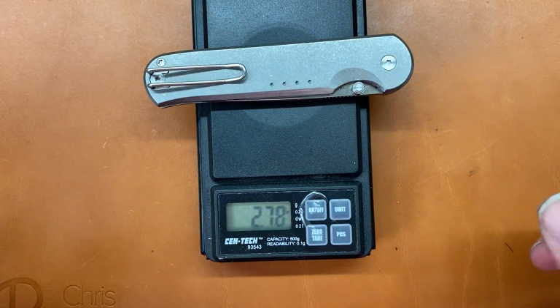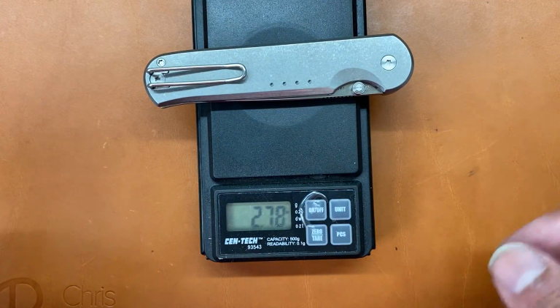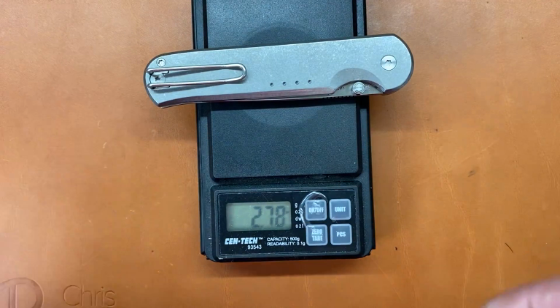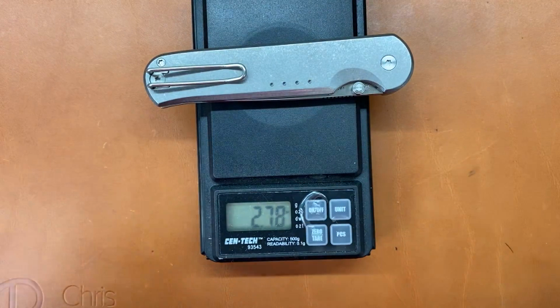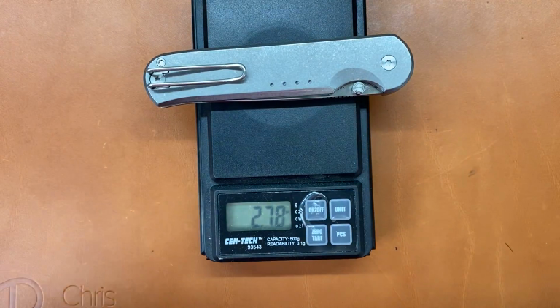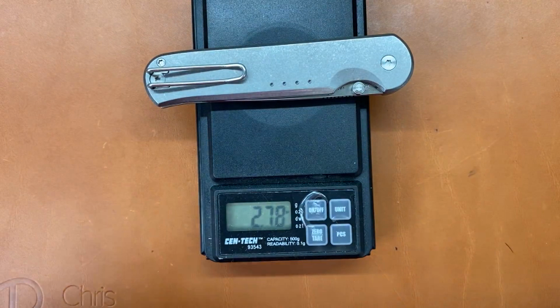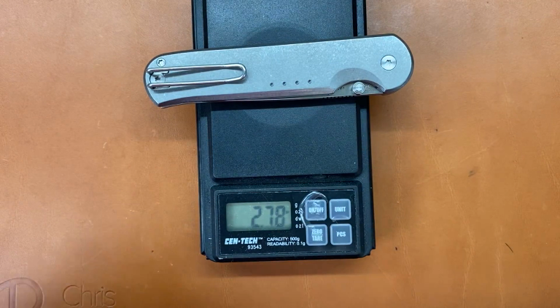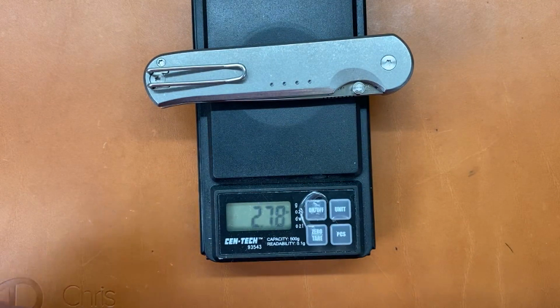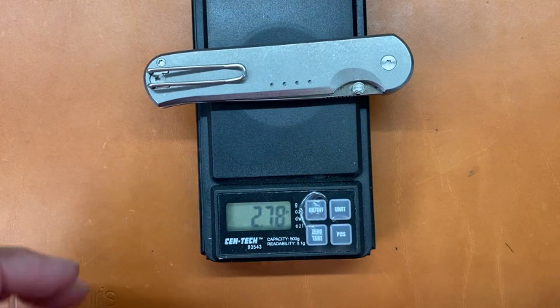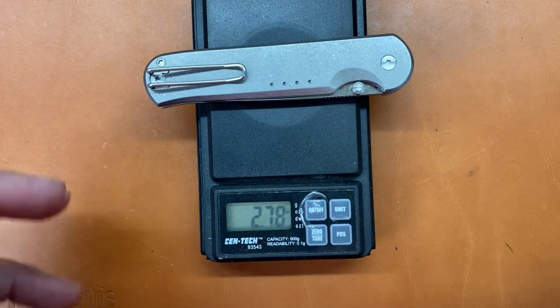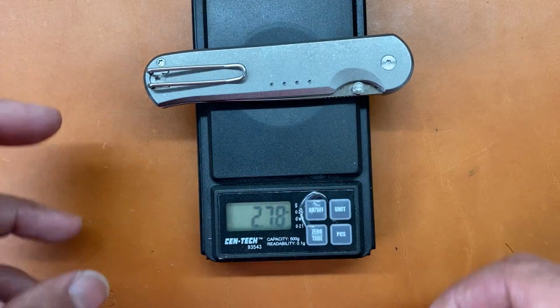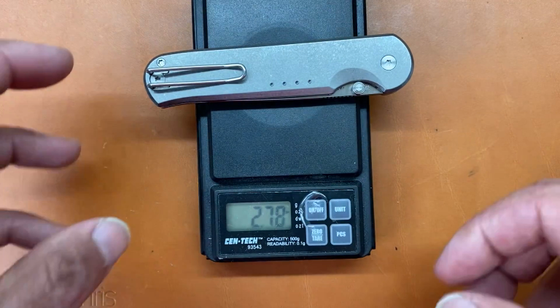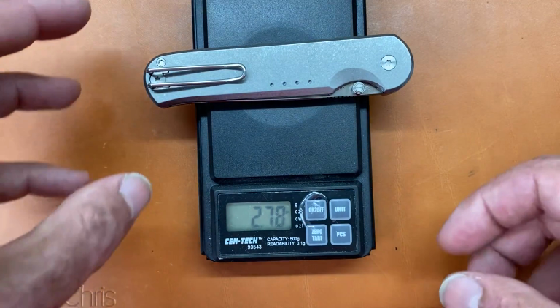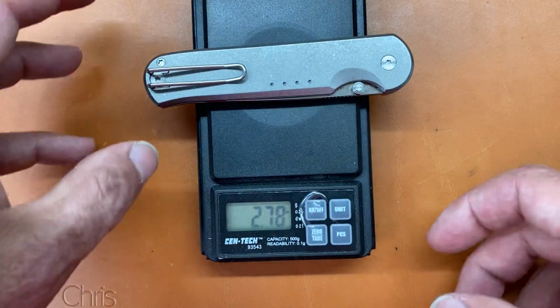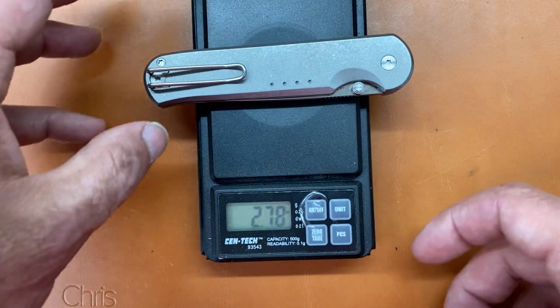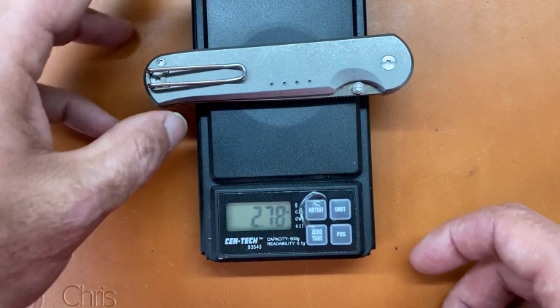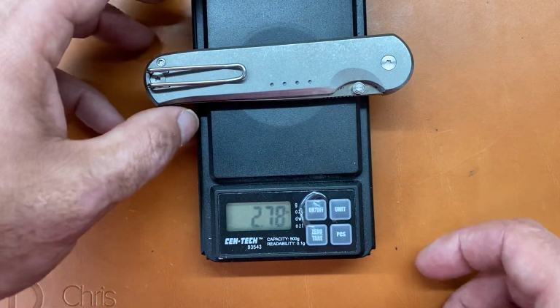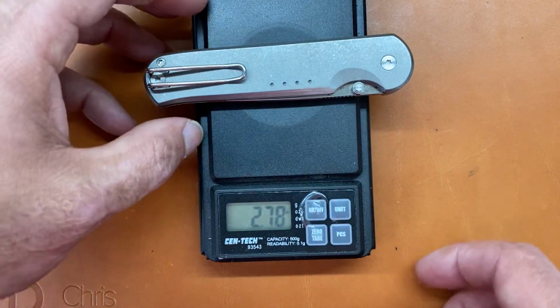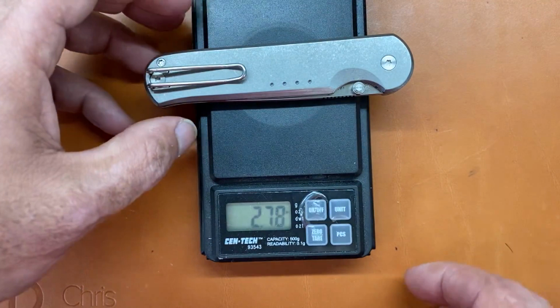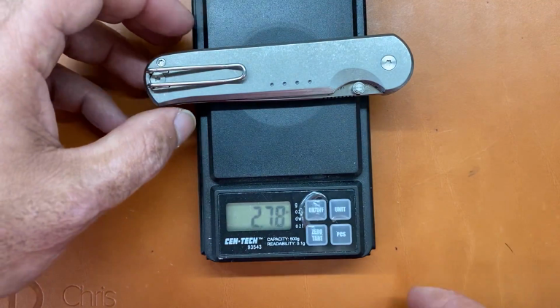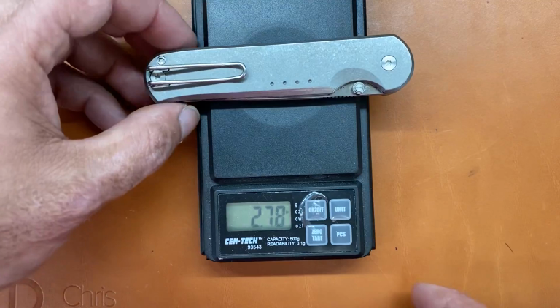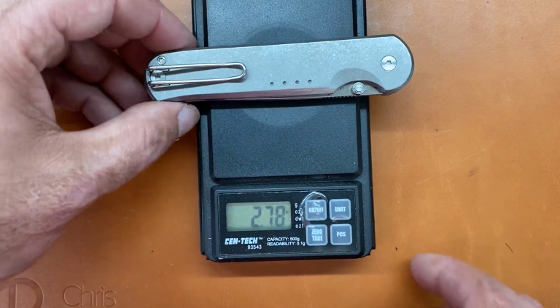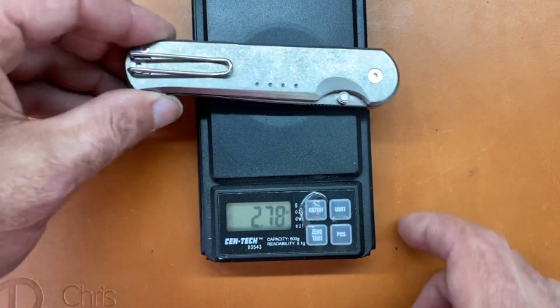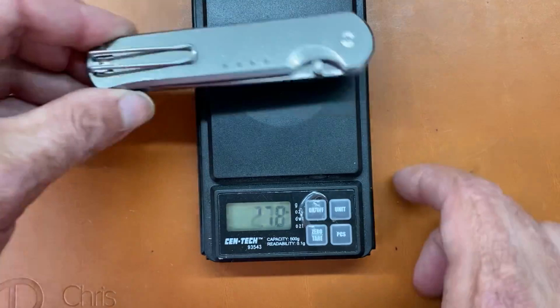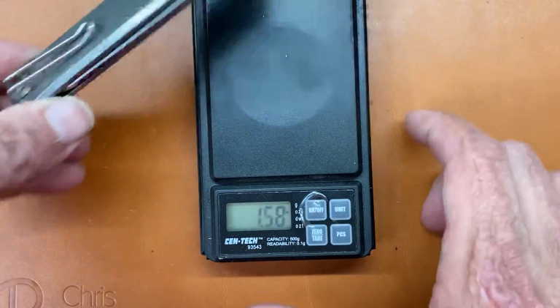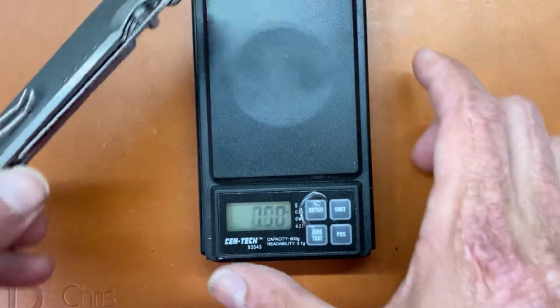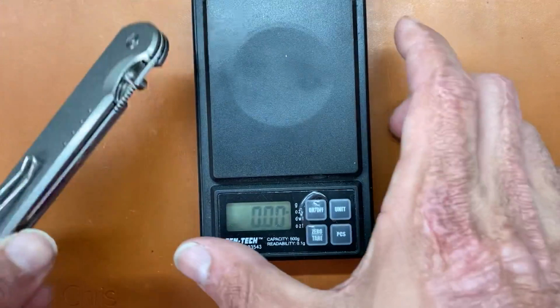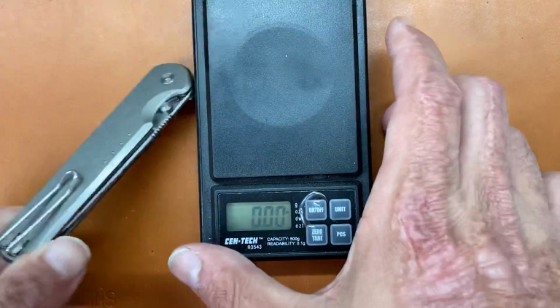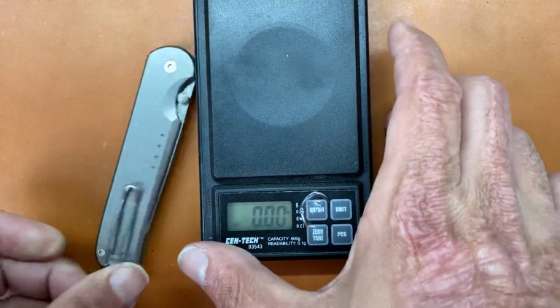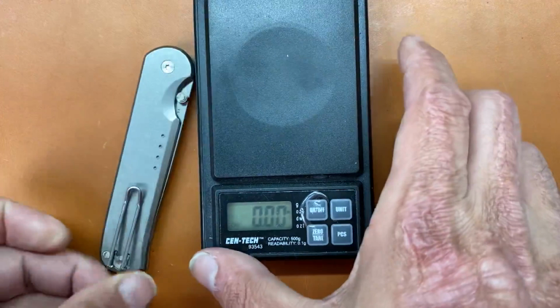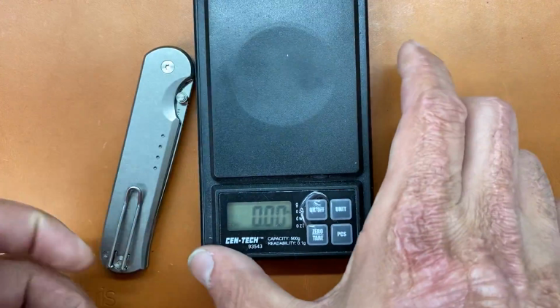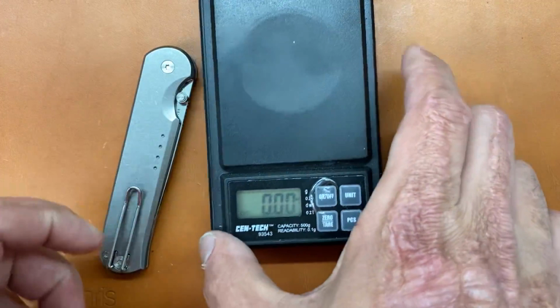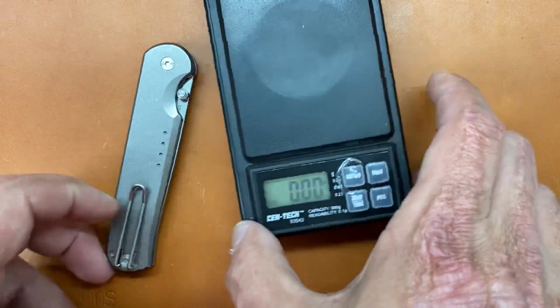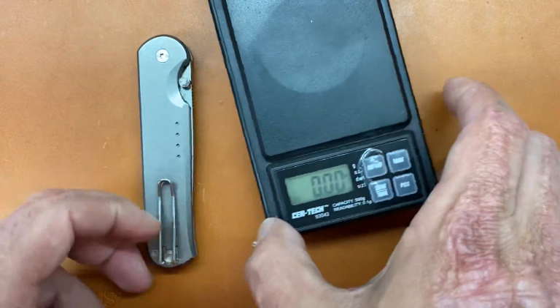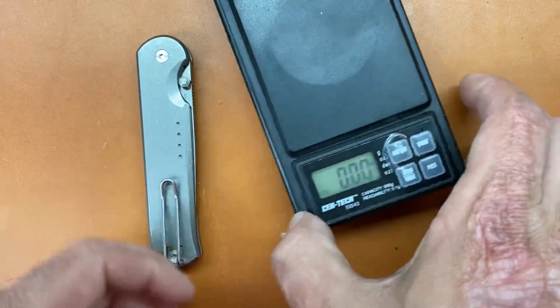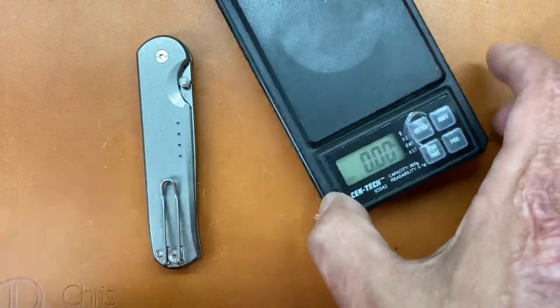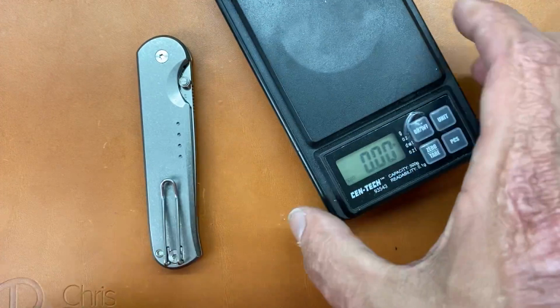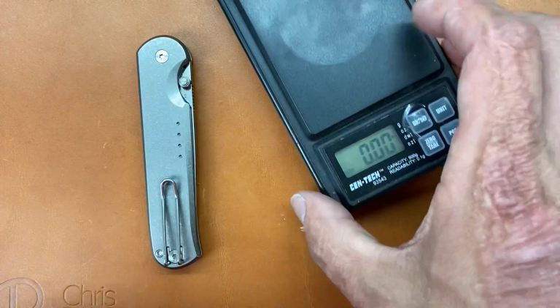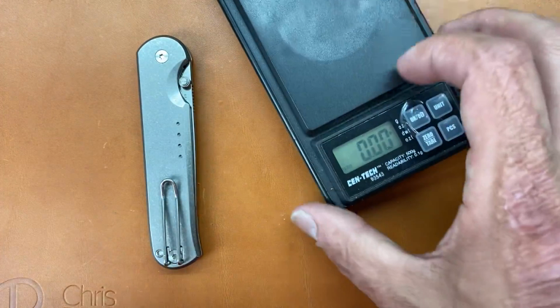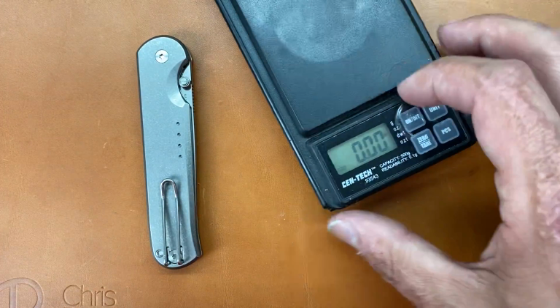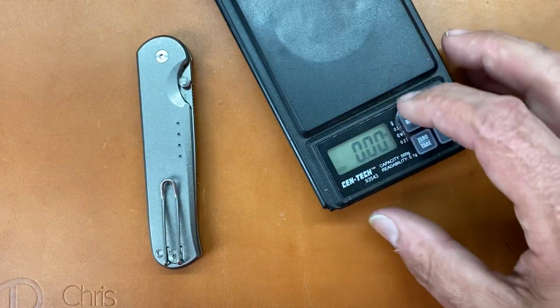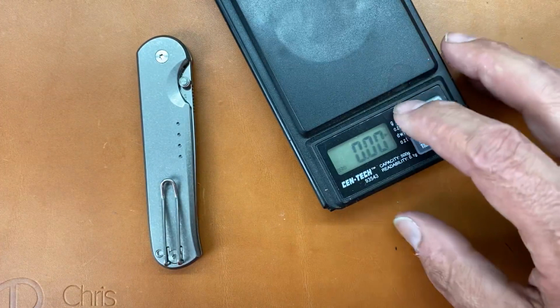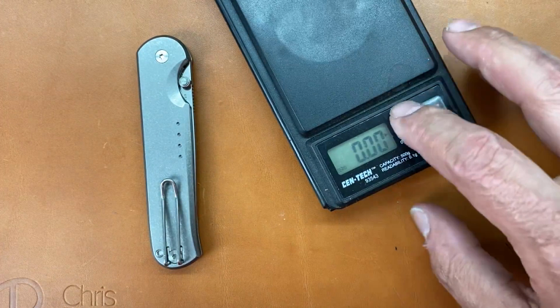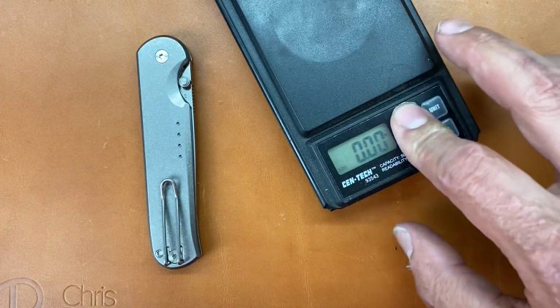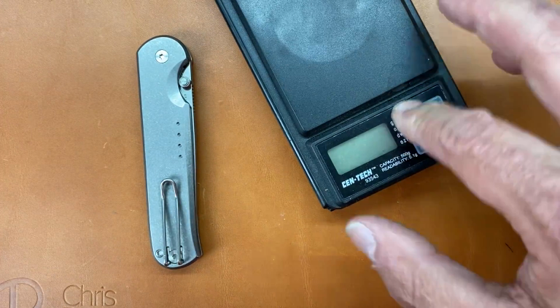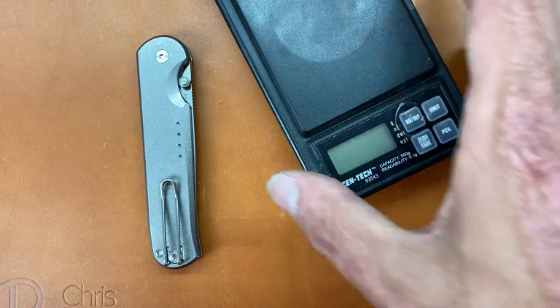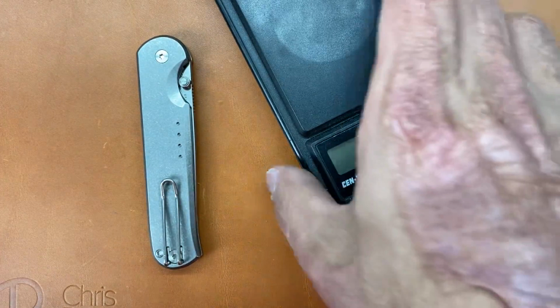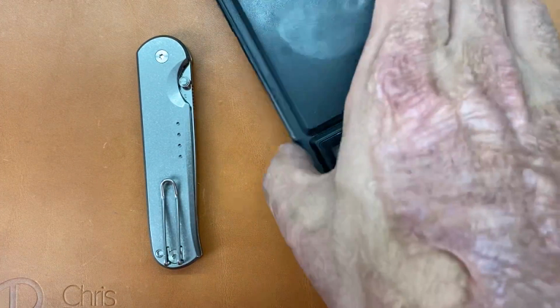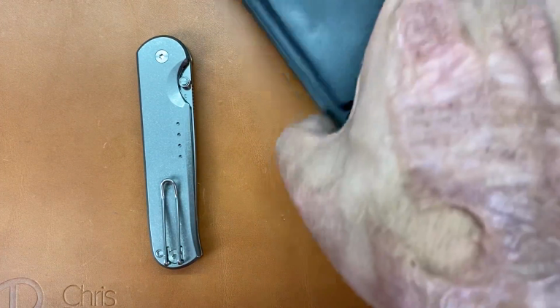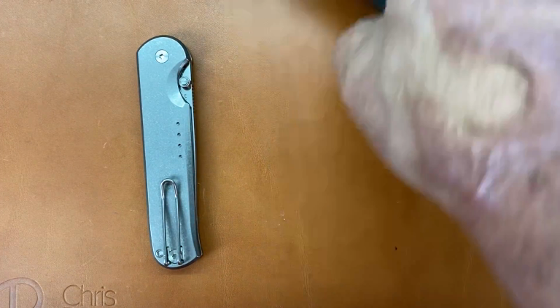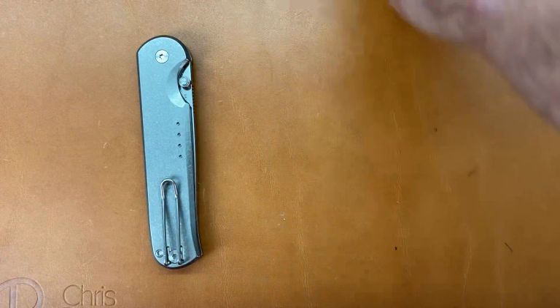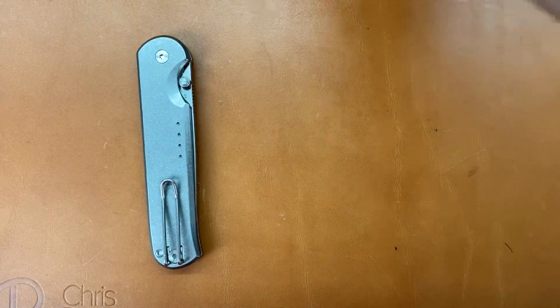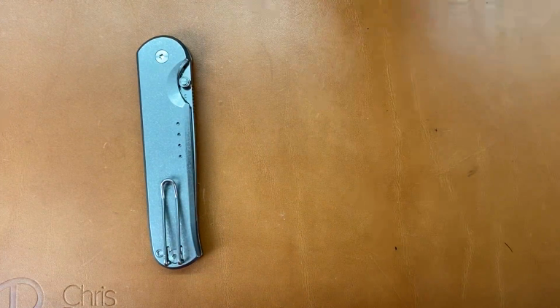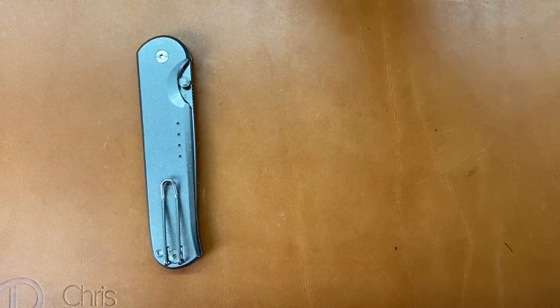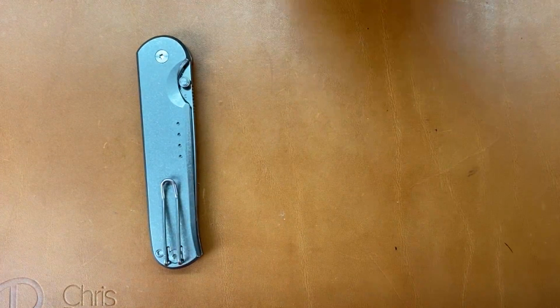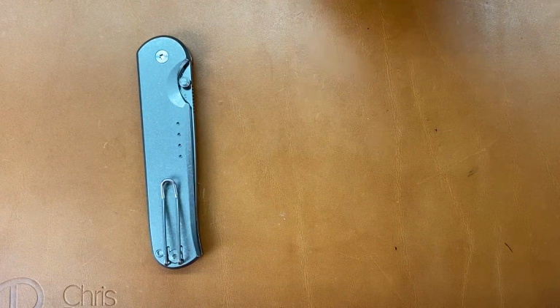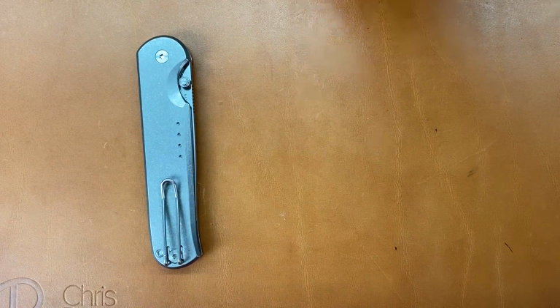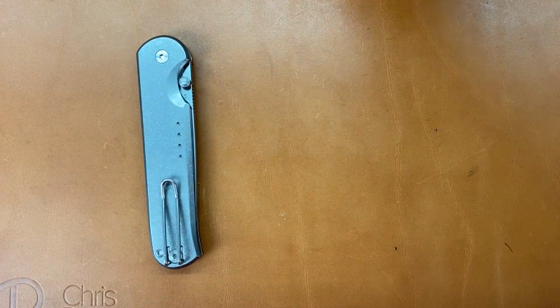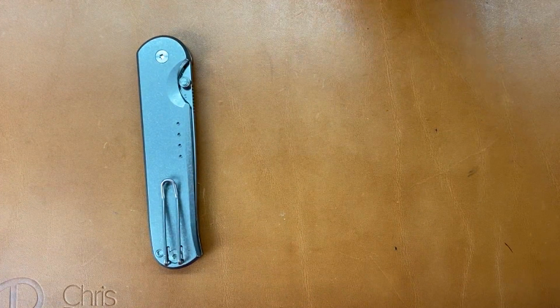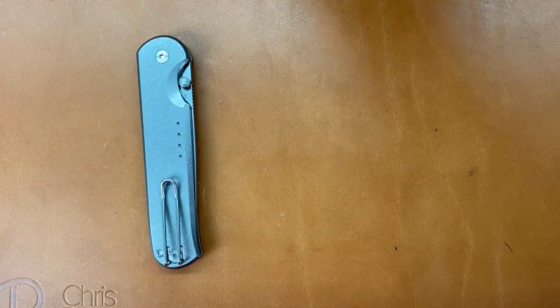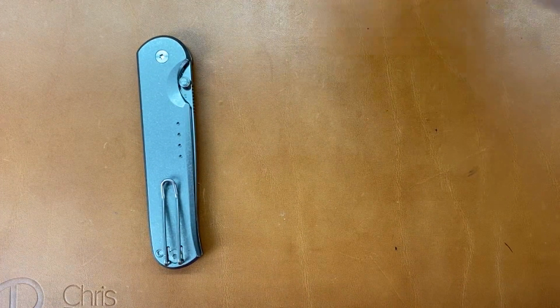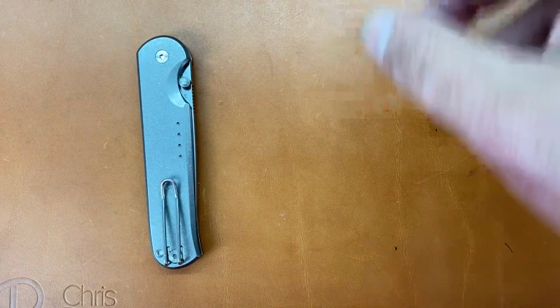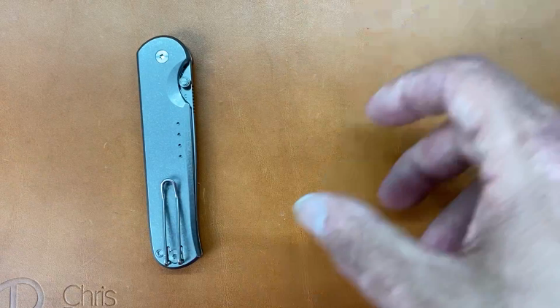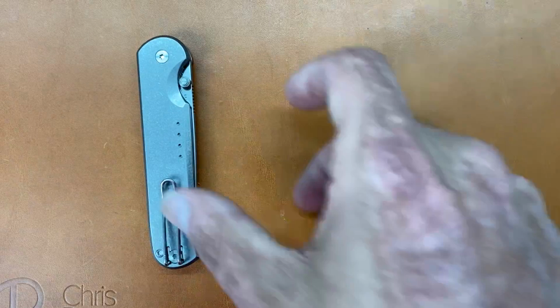They did a good job cutting down weight every way they possibly could. It comes in at 2.78 ounces — for all the fans of the ounce-per-inch metric, that's way under that. Very nicely done — I think they hit this one out of the park.